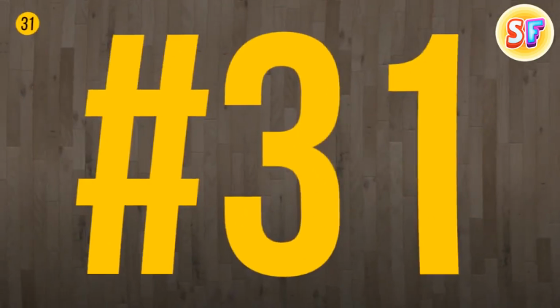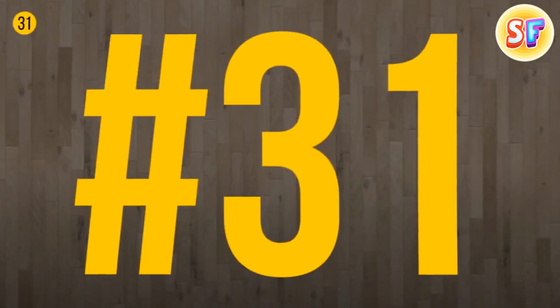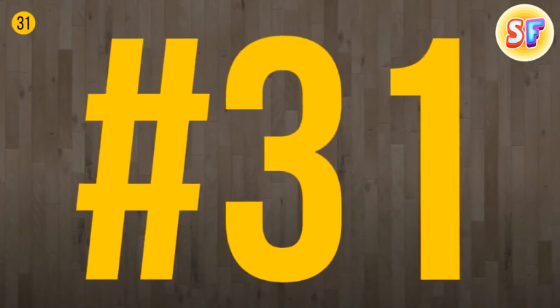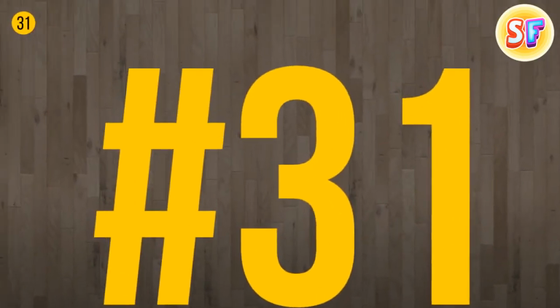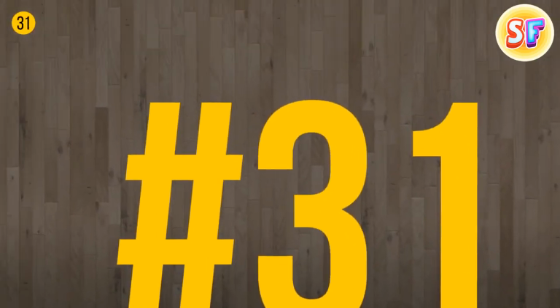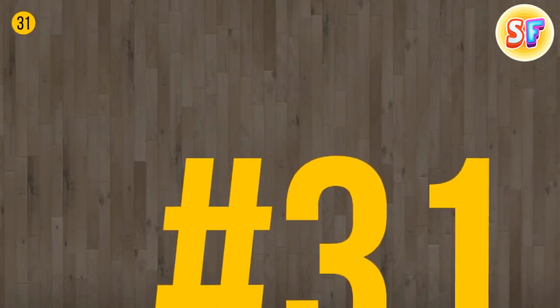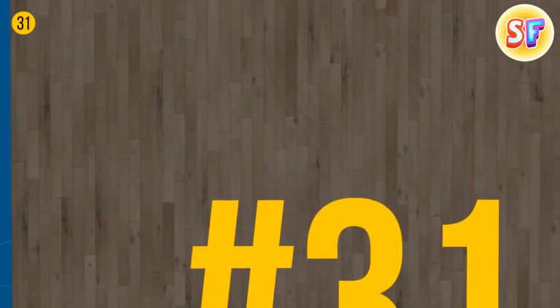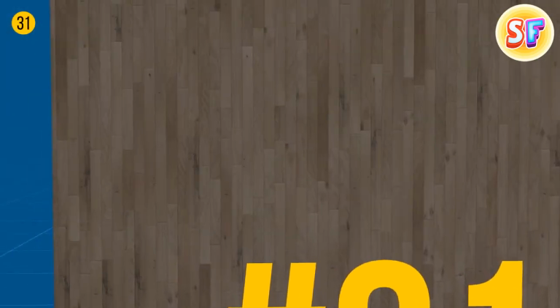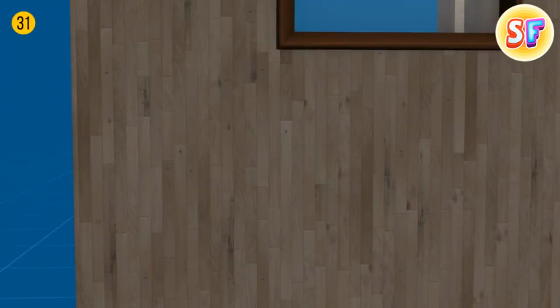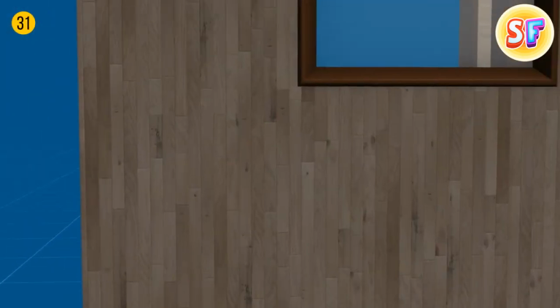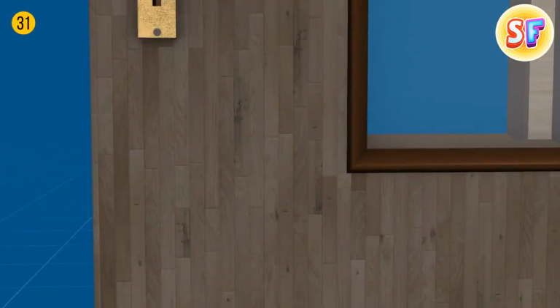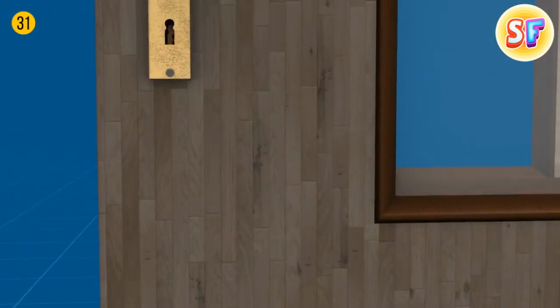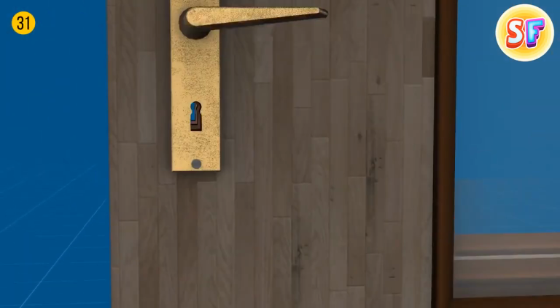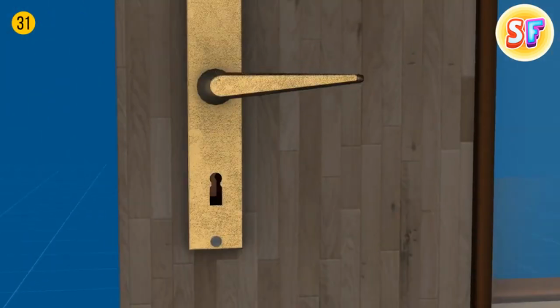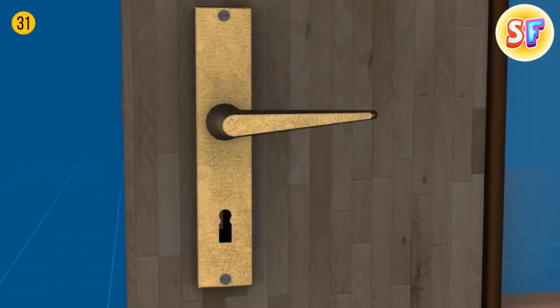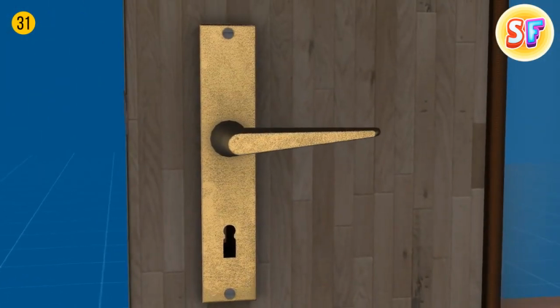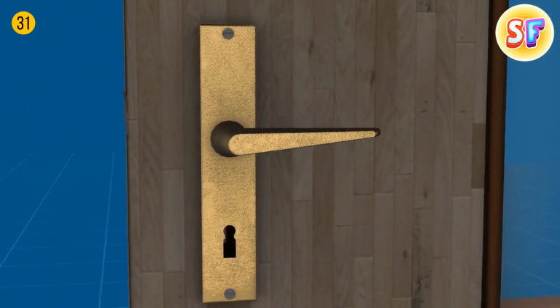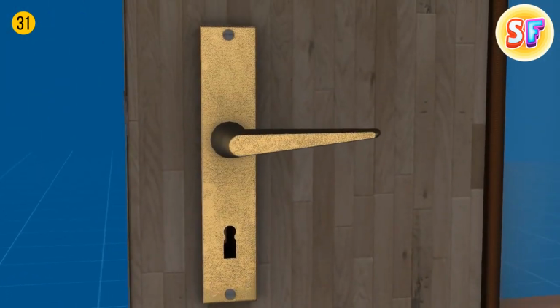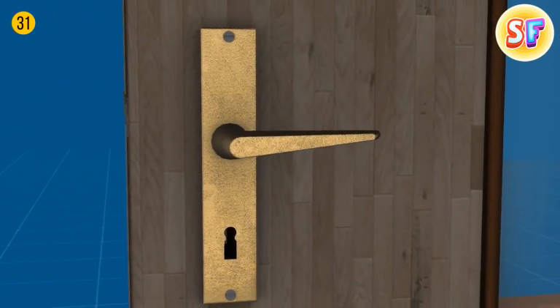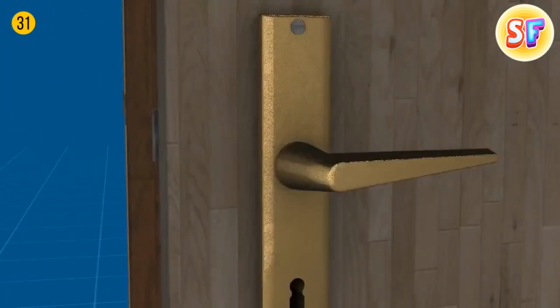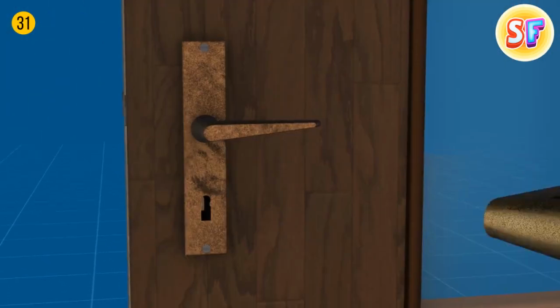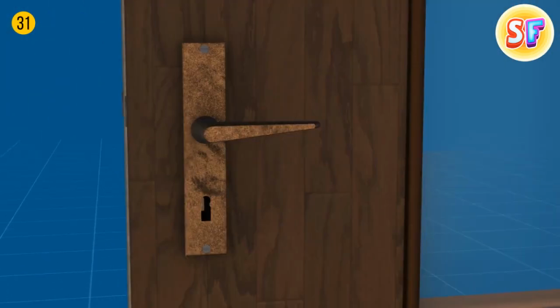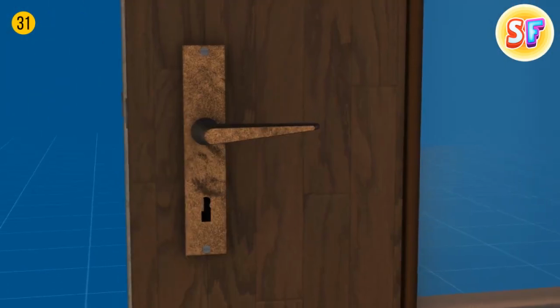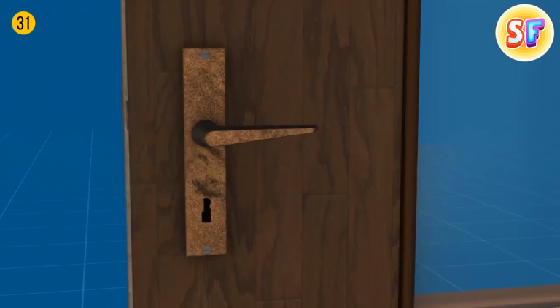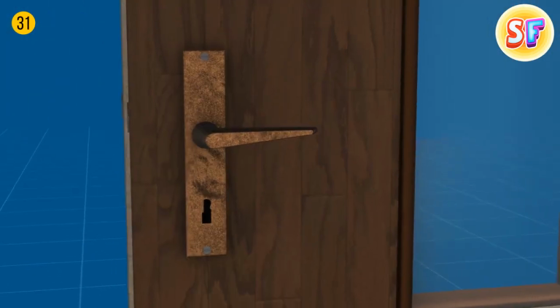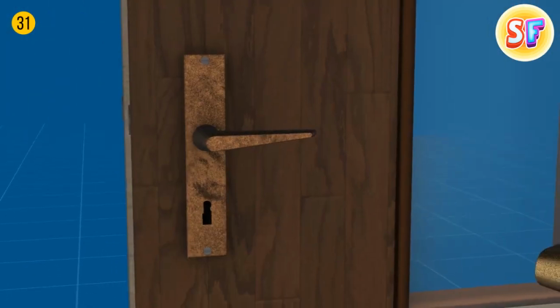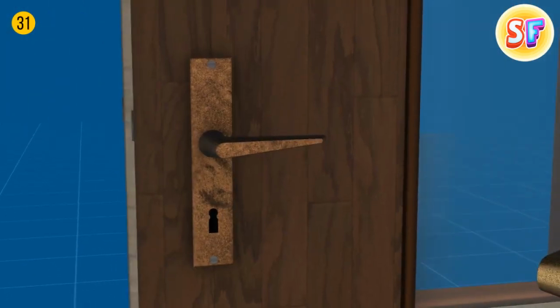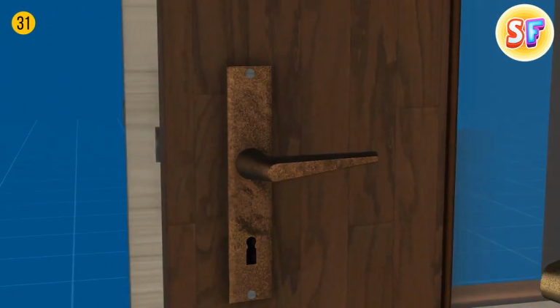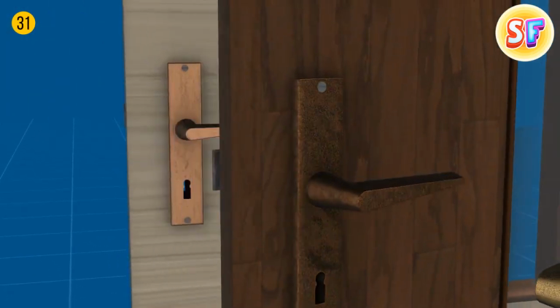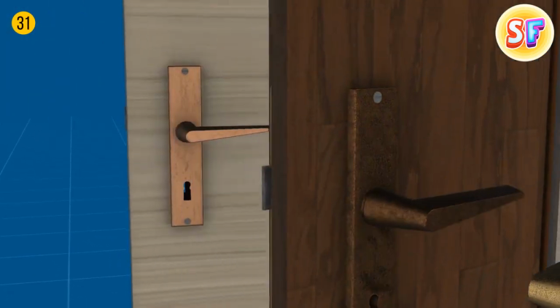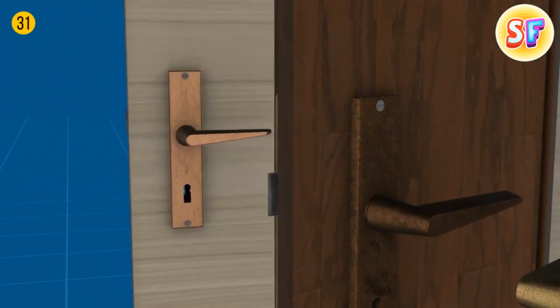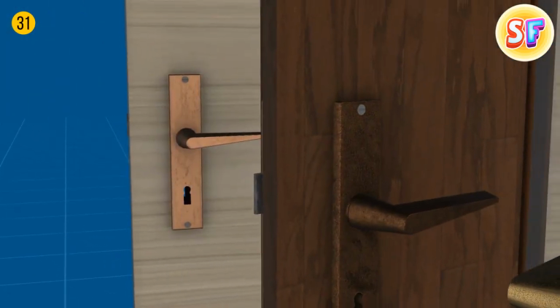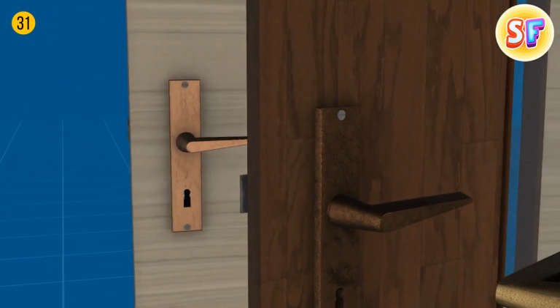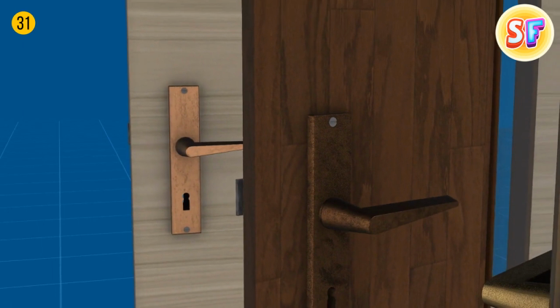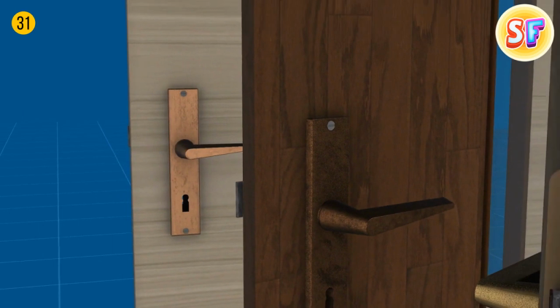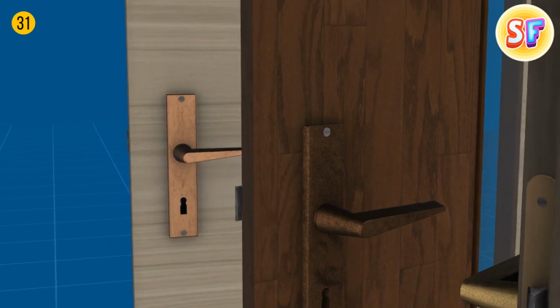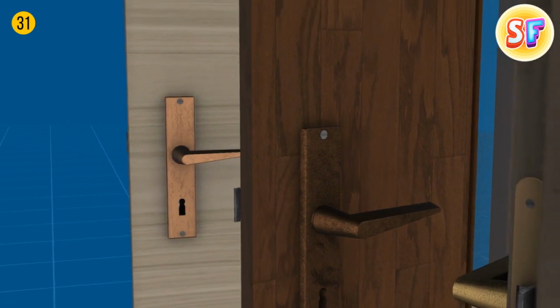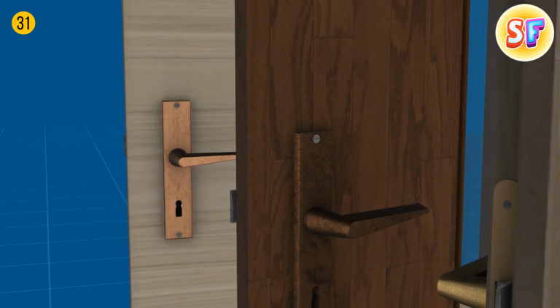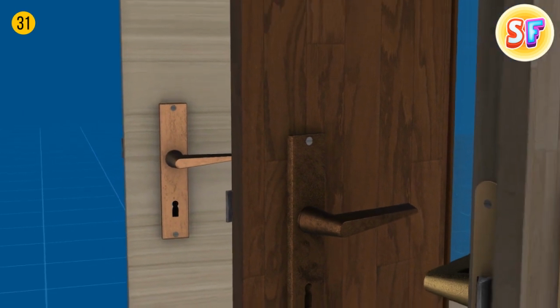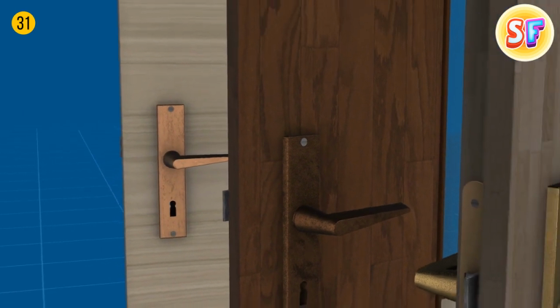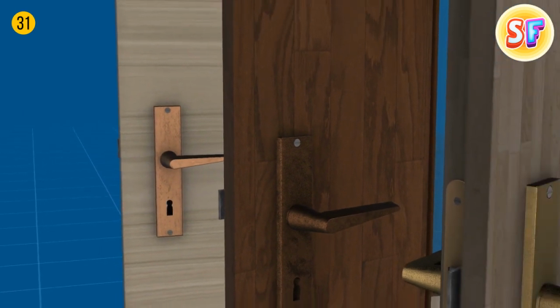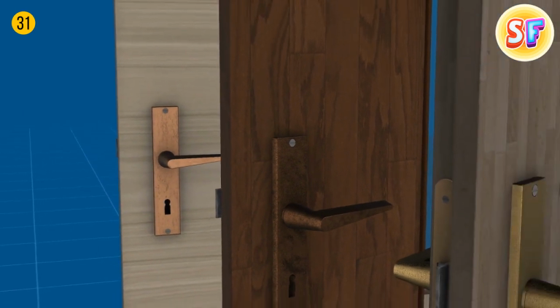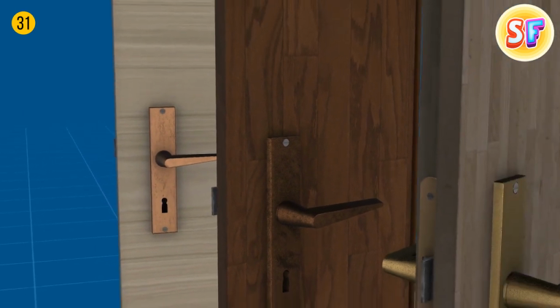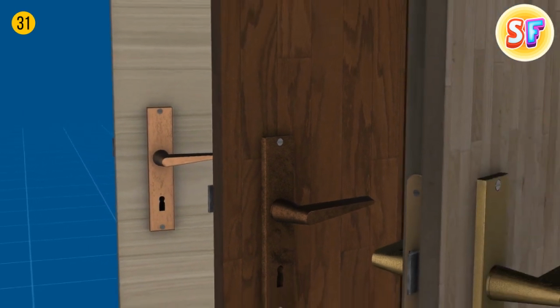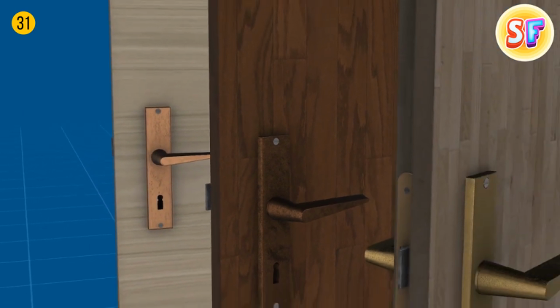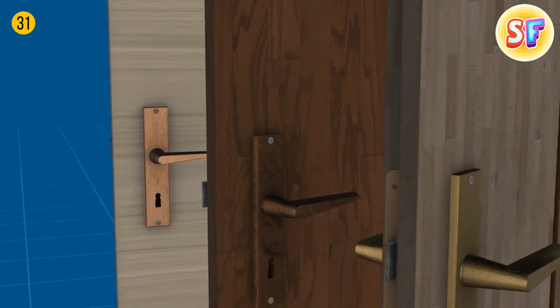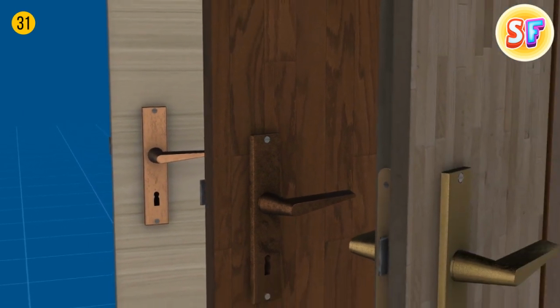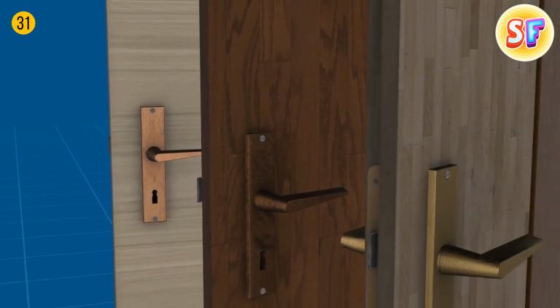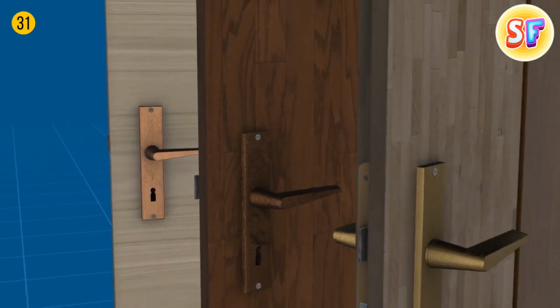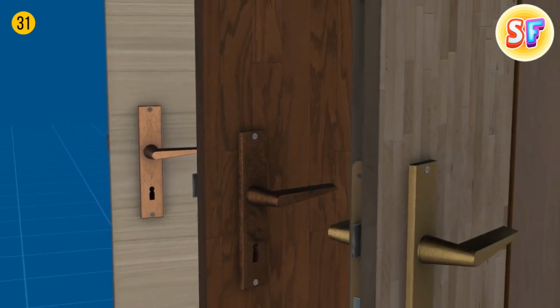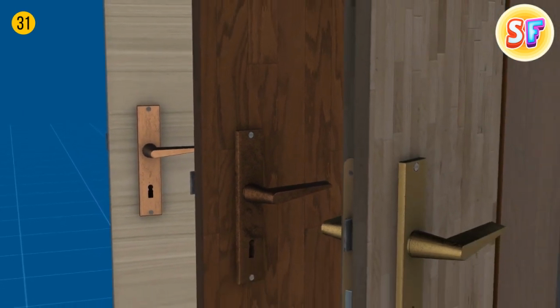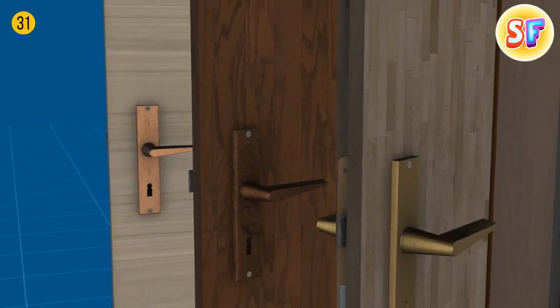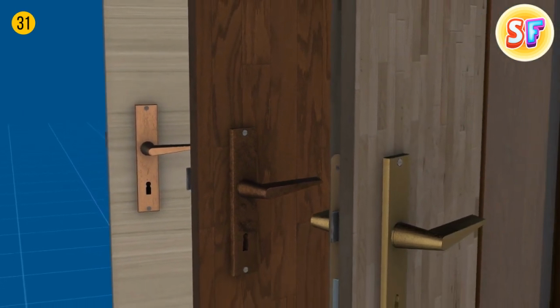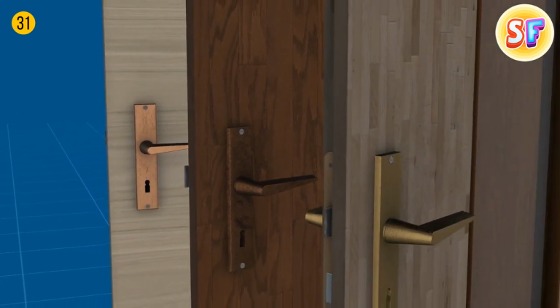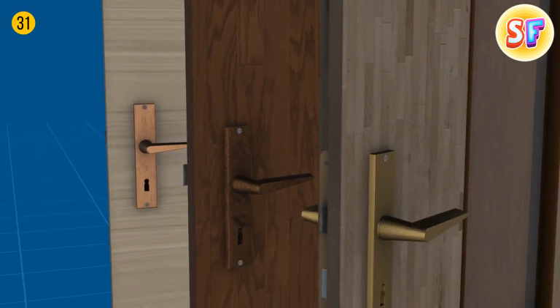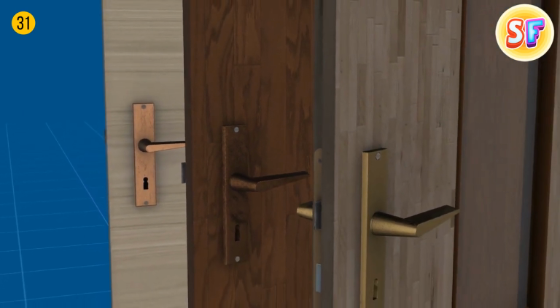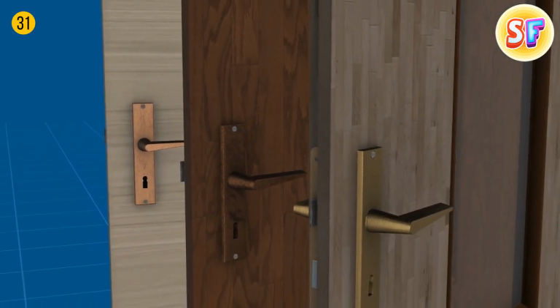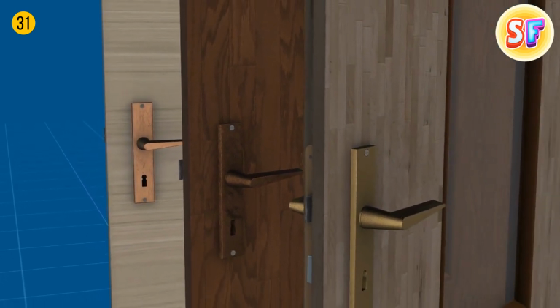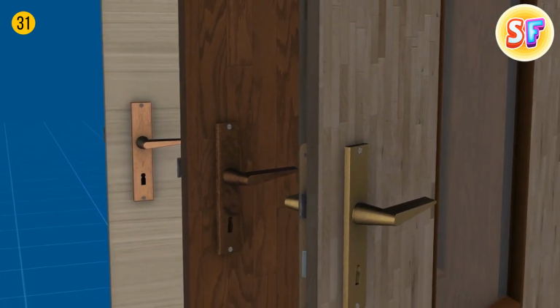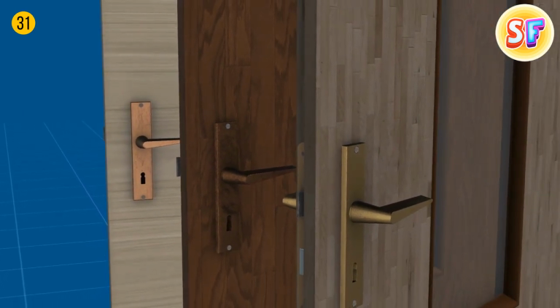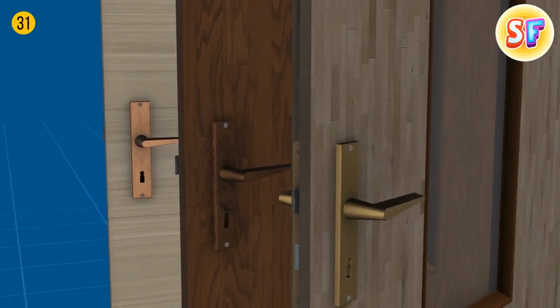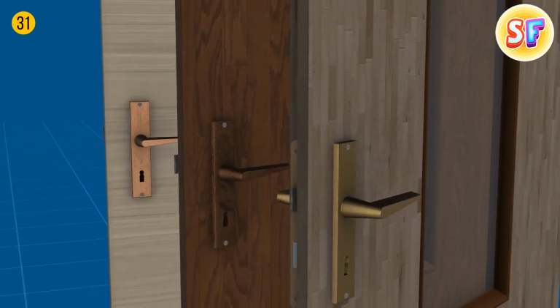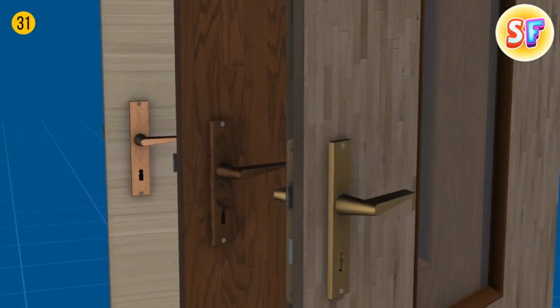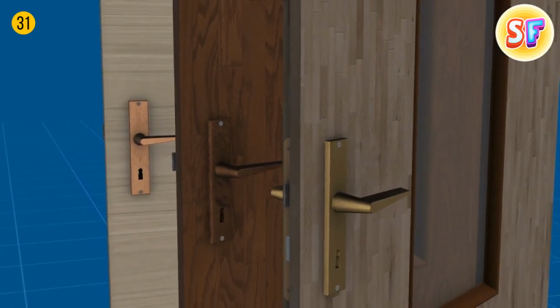A doorknob made of brass, bronze, and some copper alloys has an anti-germ effect because of its metal properties.